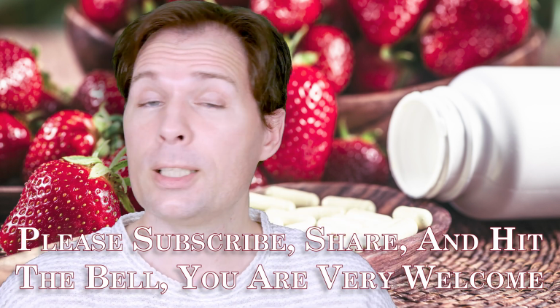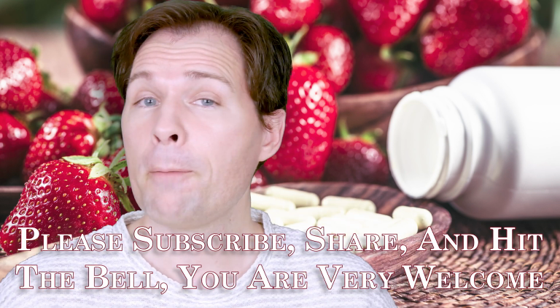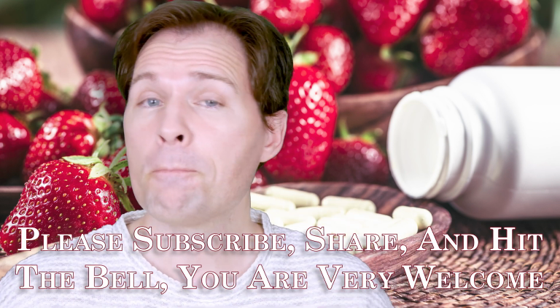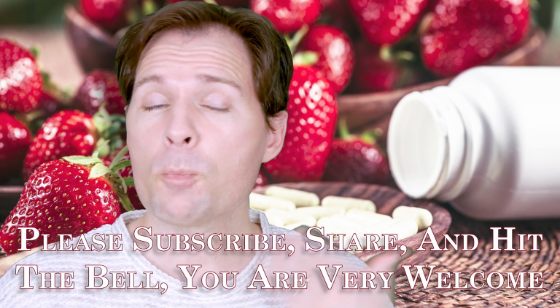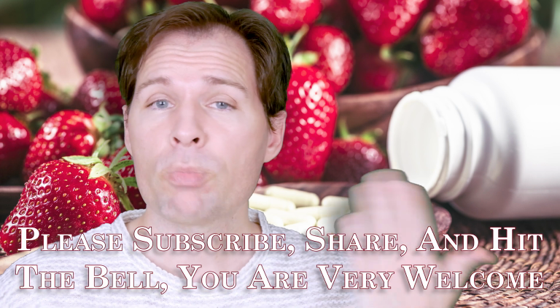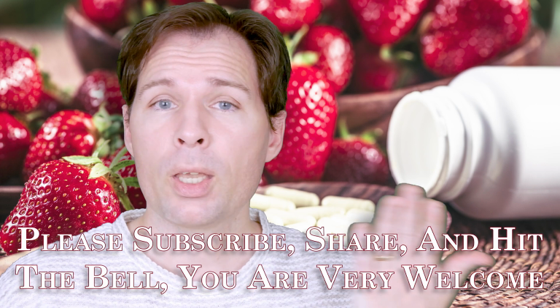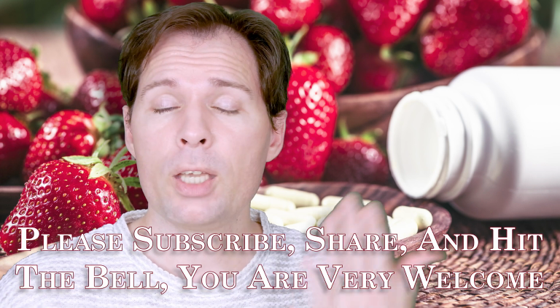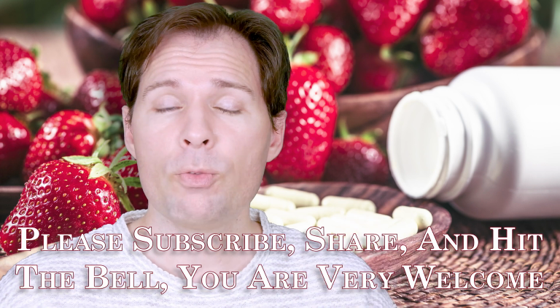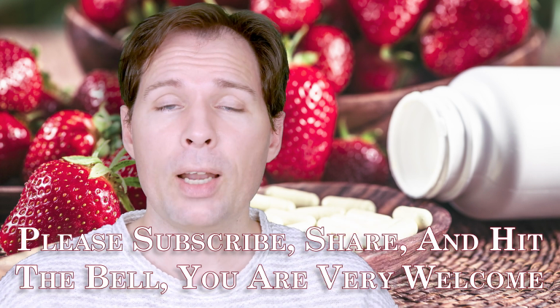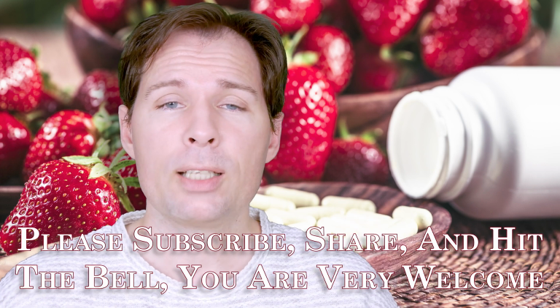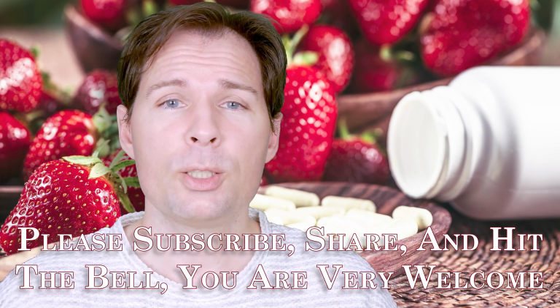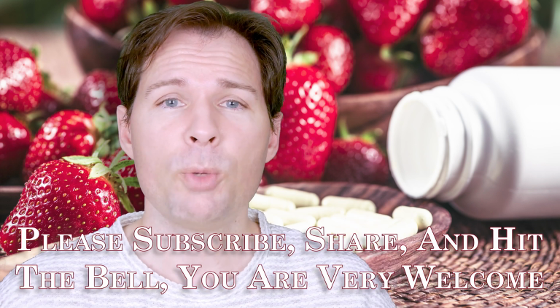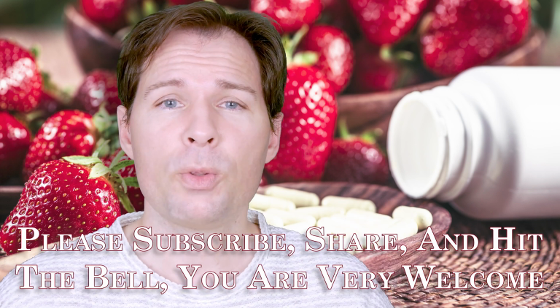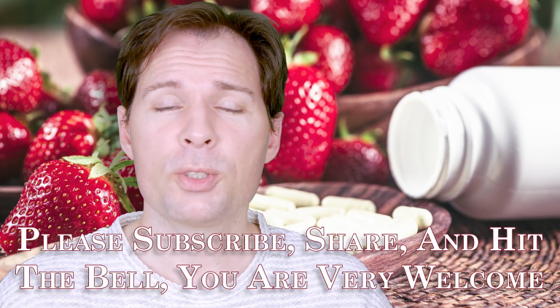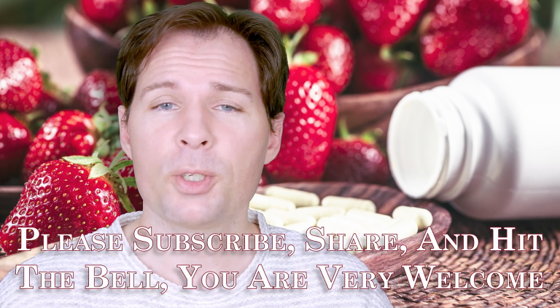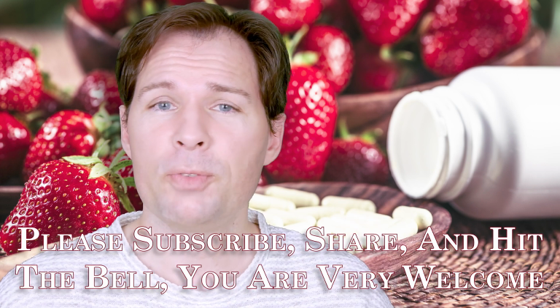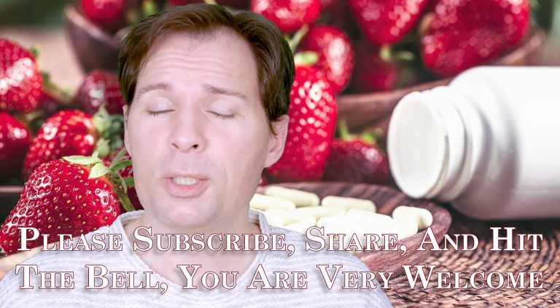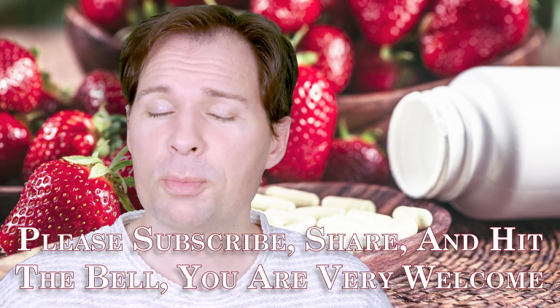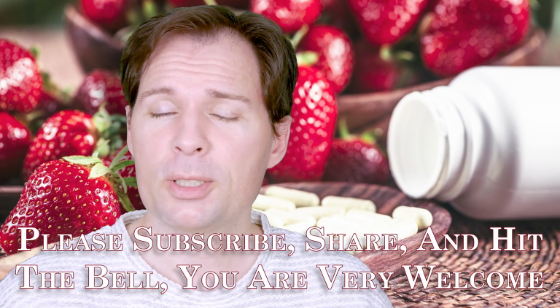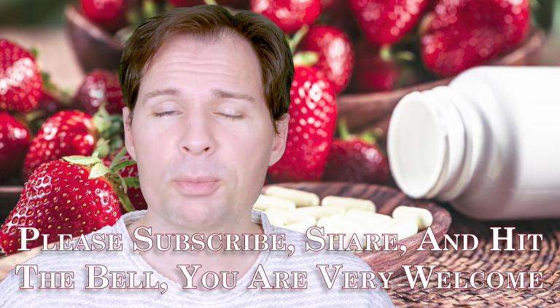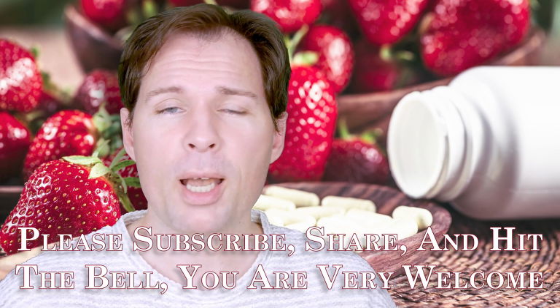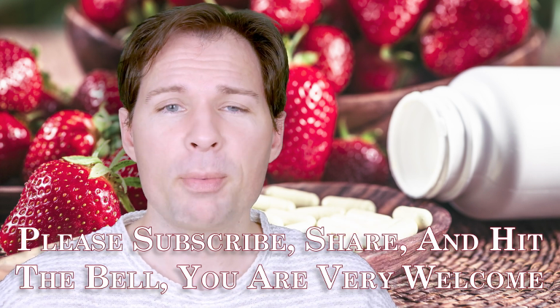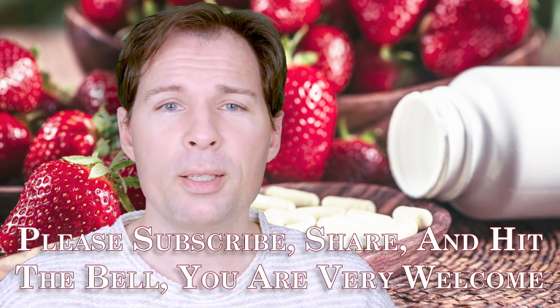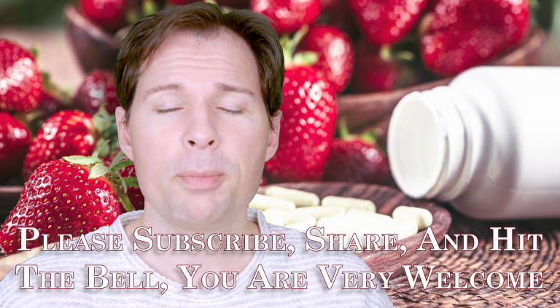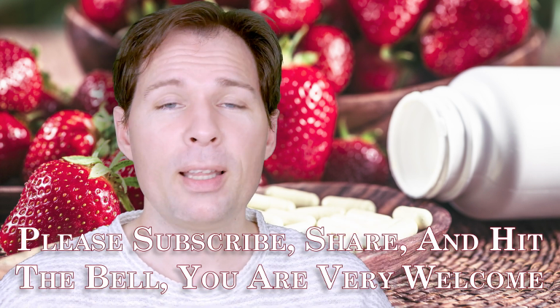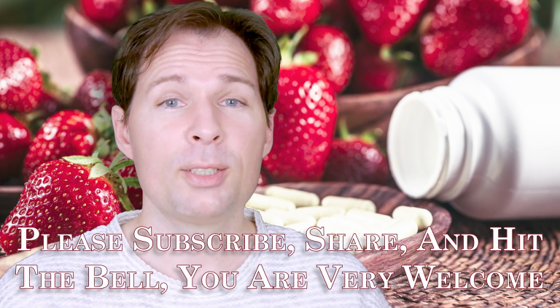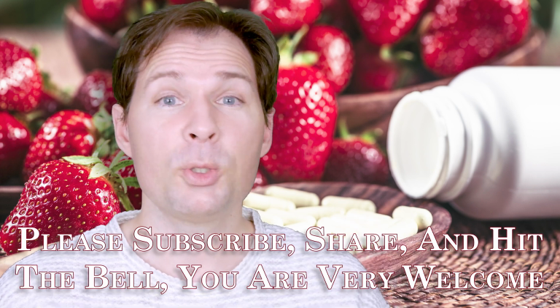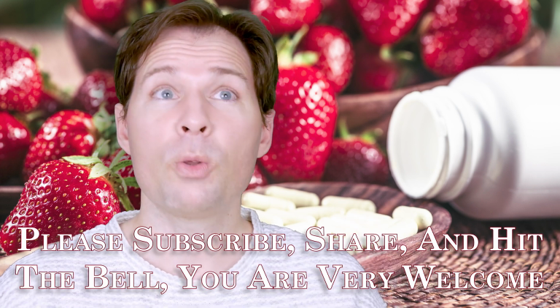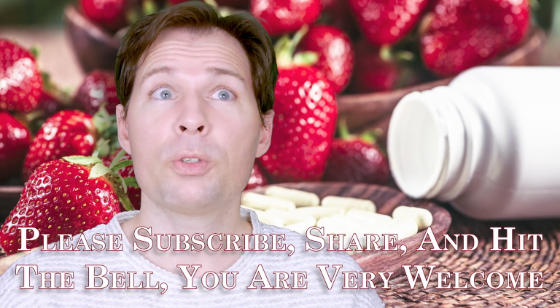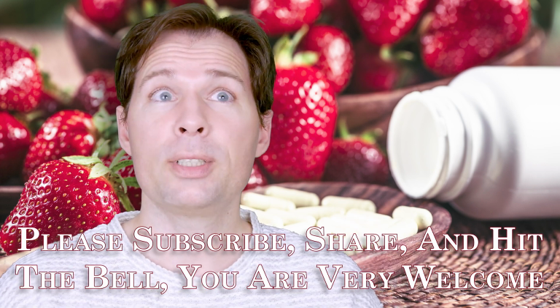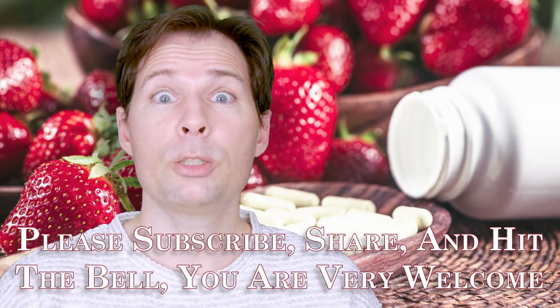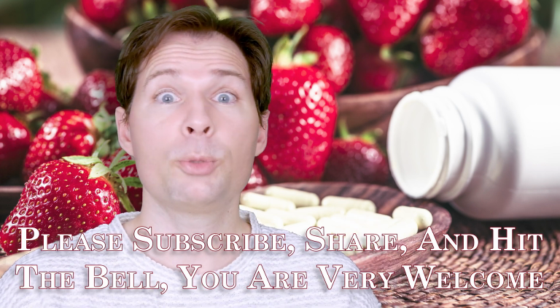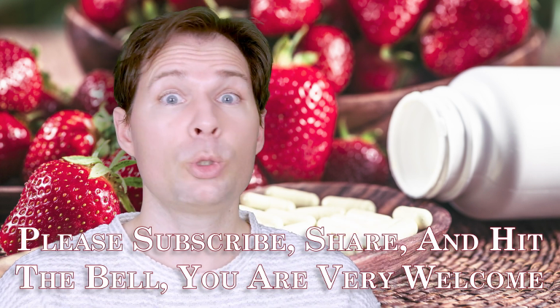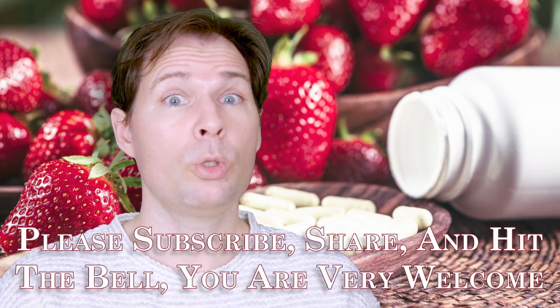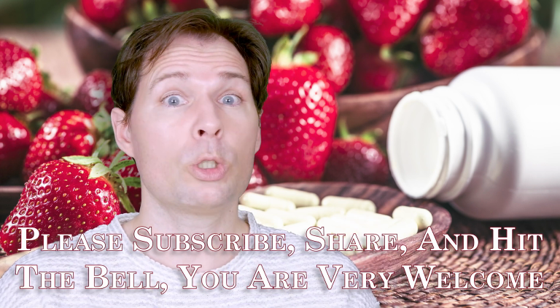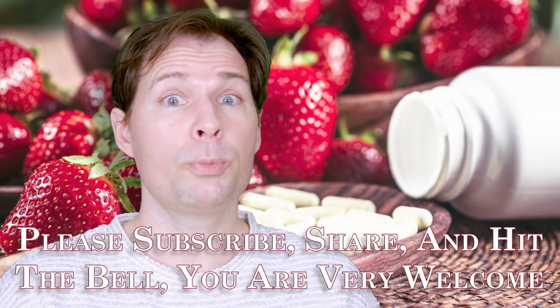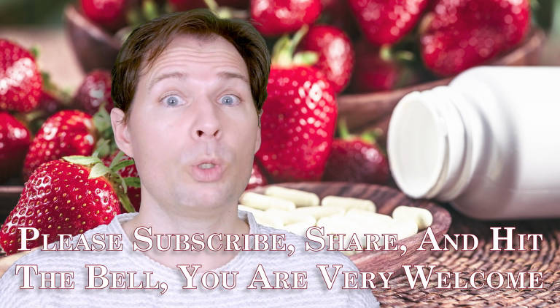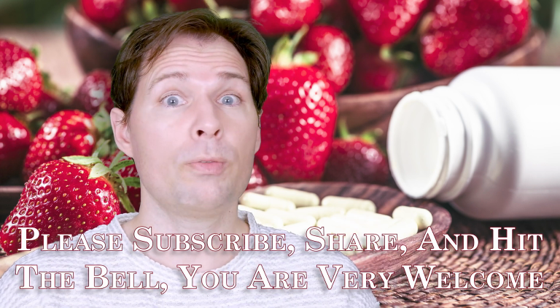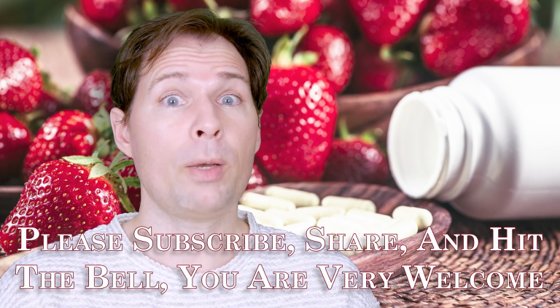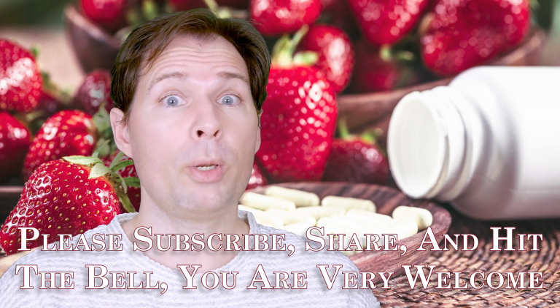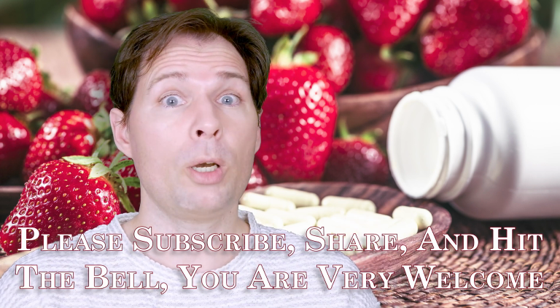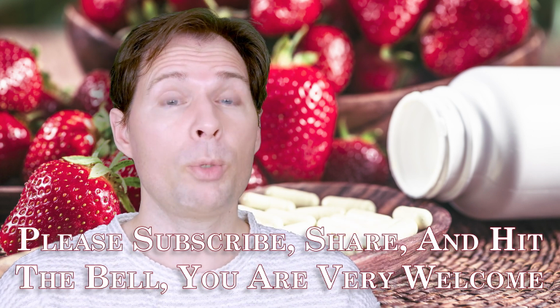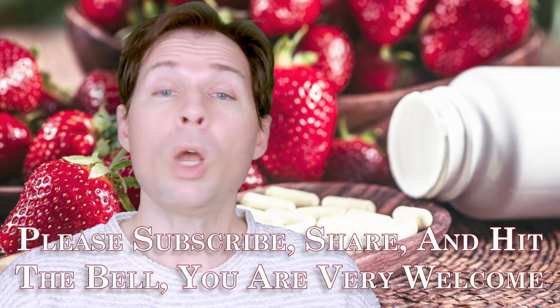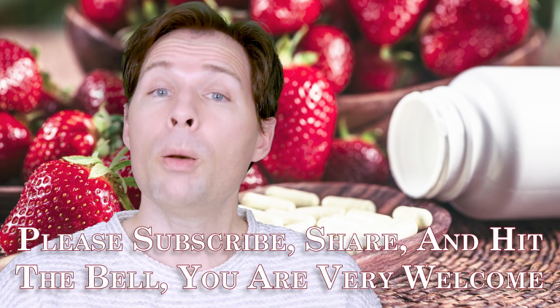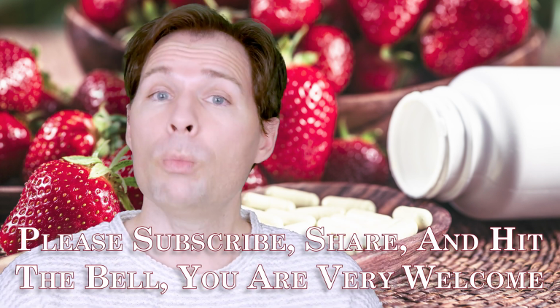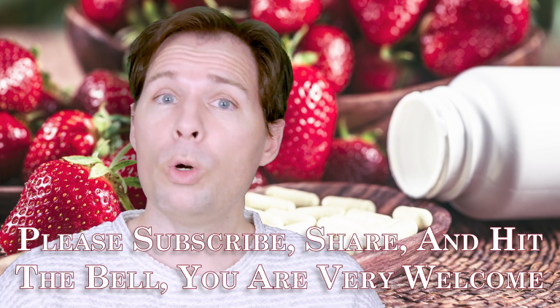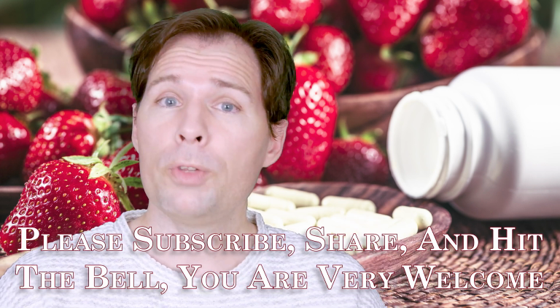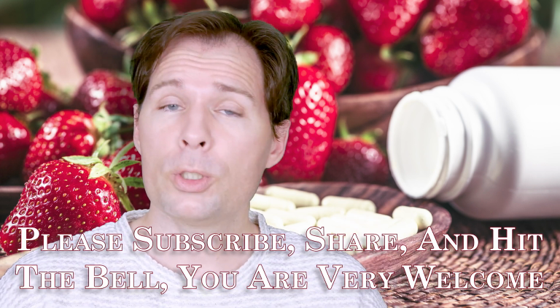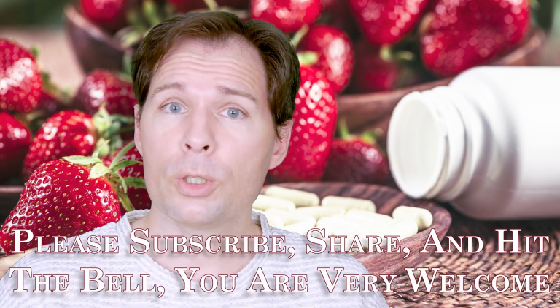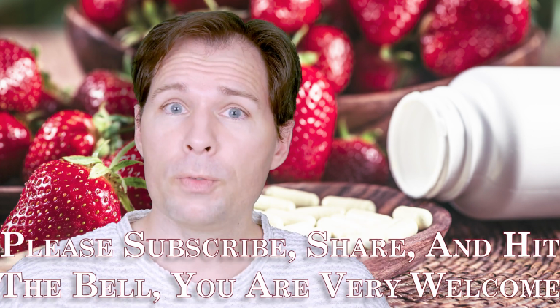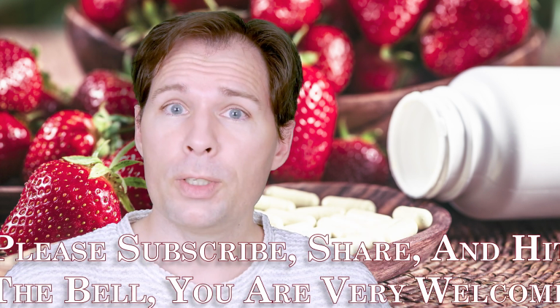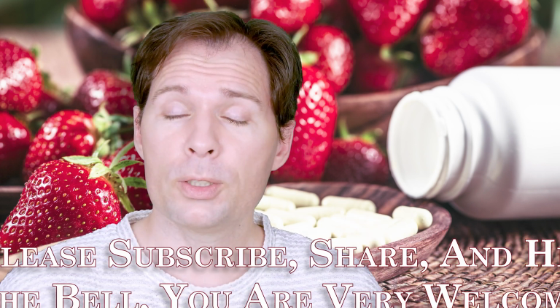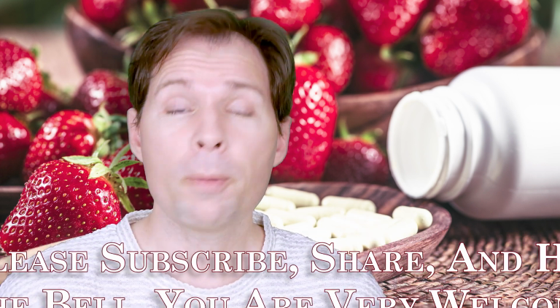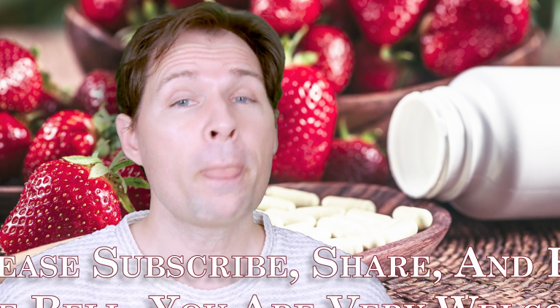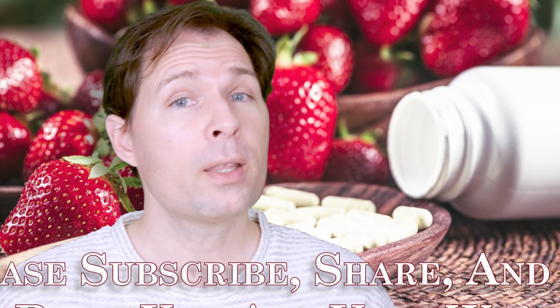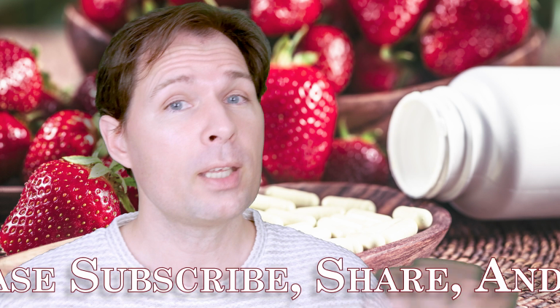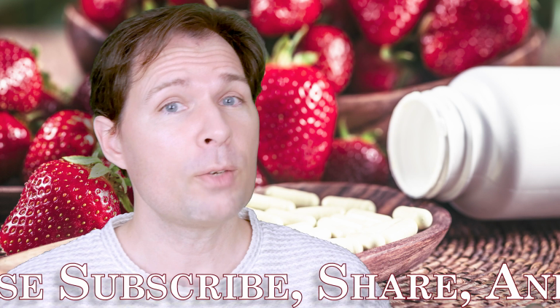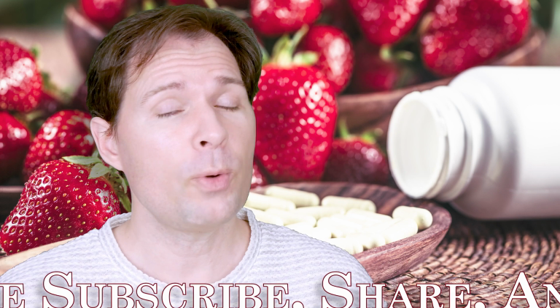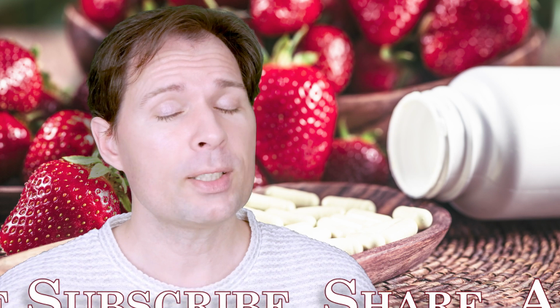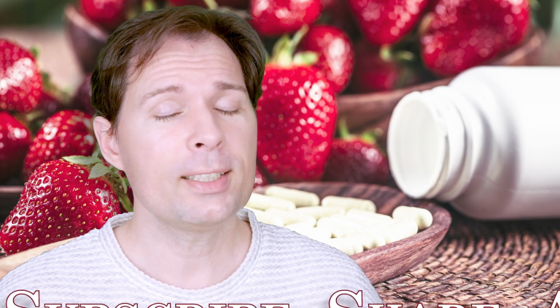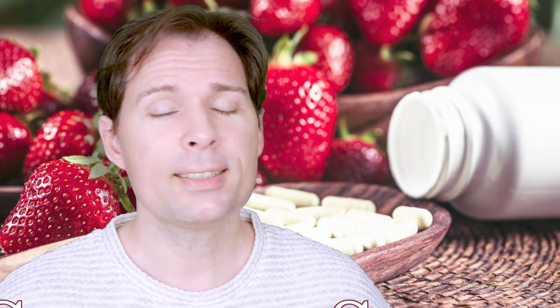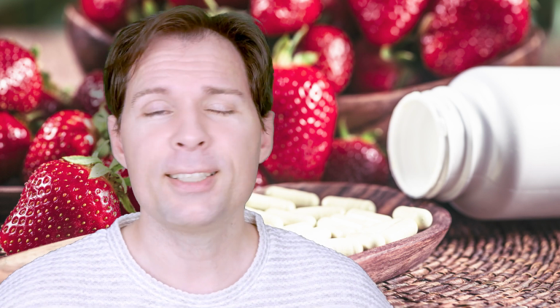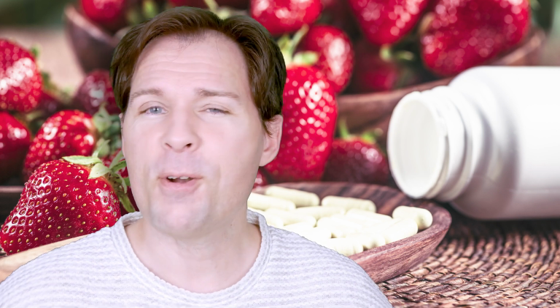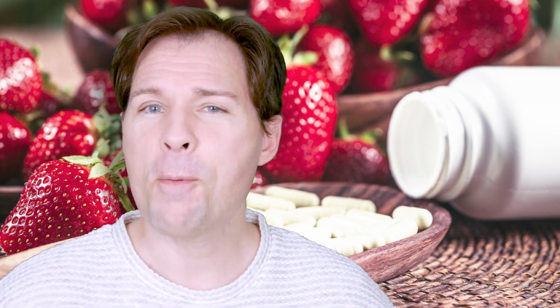If you'd like to see more videos like this, please subscribe and do all those things to be notified when I upload more. Thank you for watching. Bye.